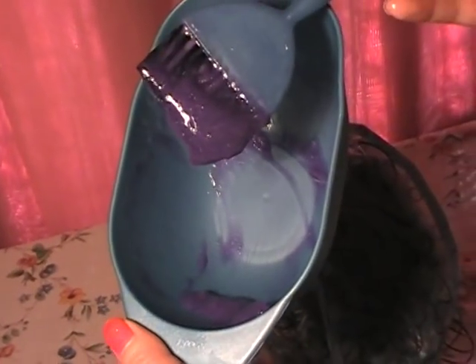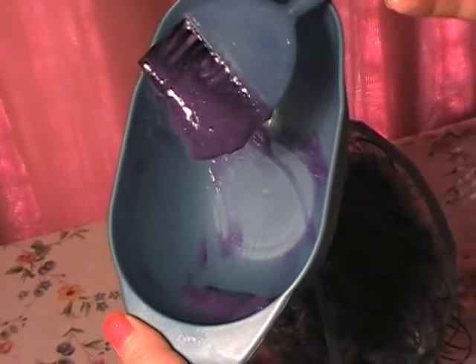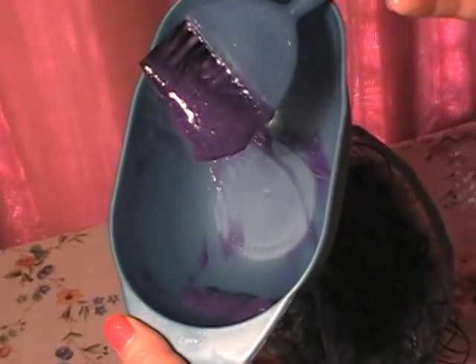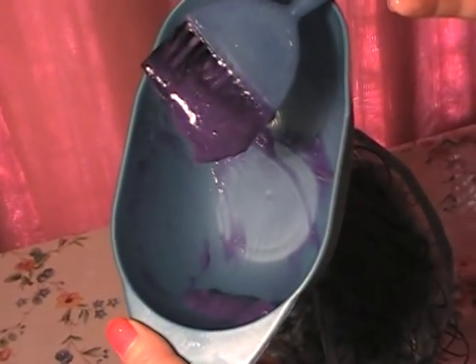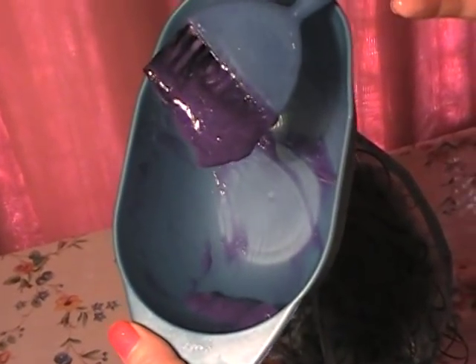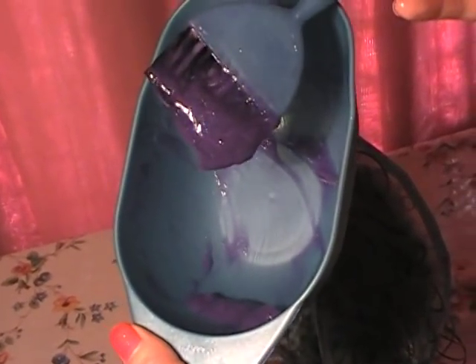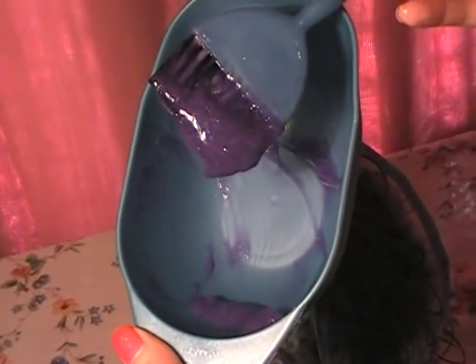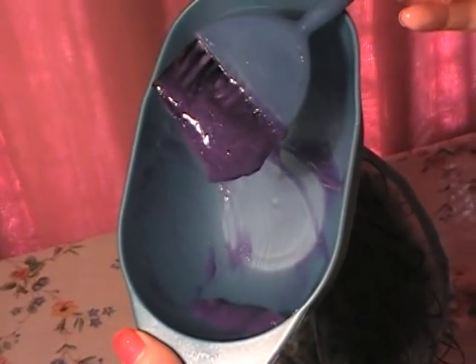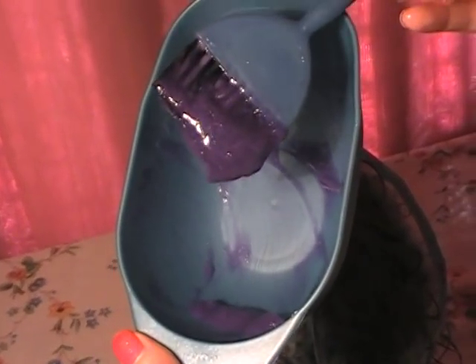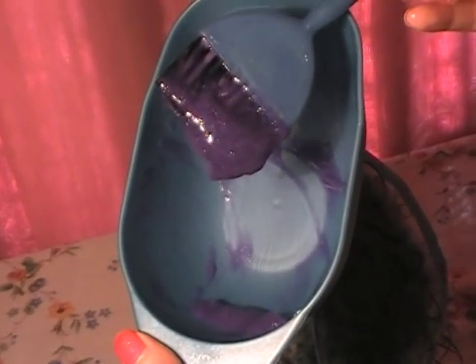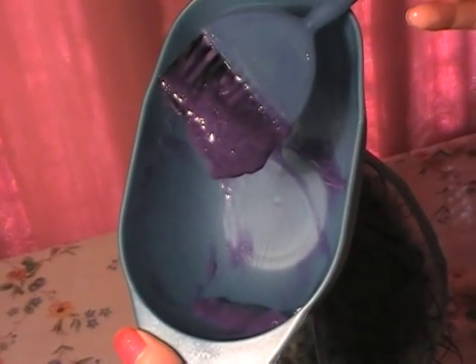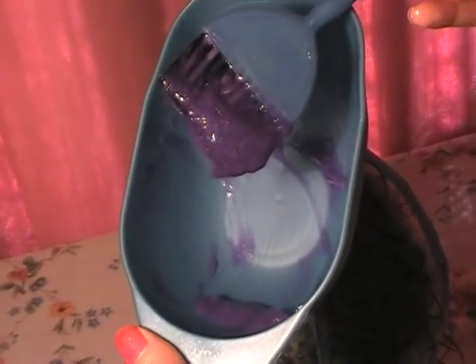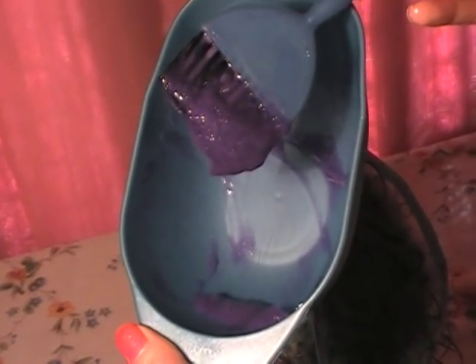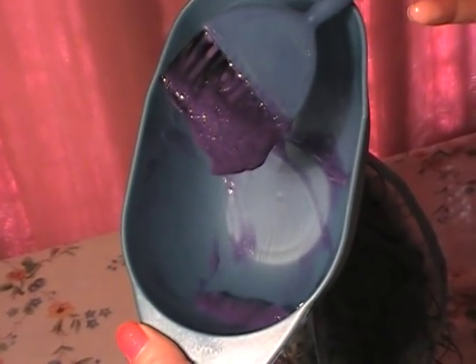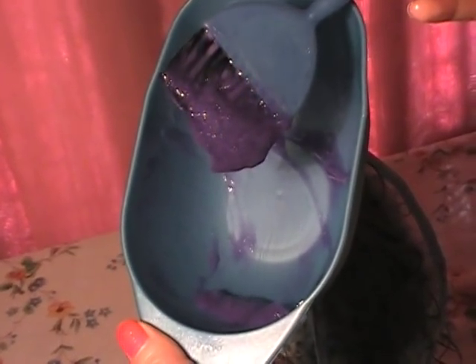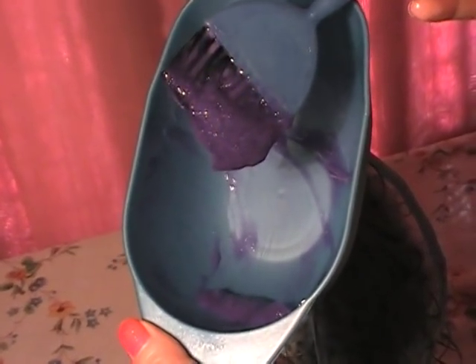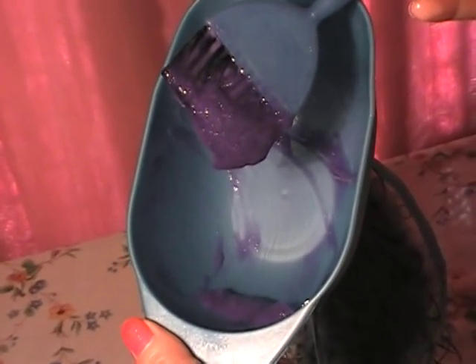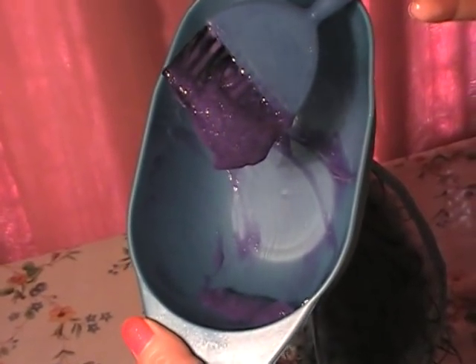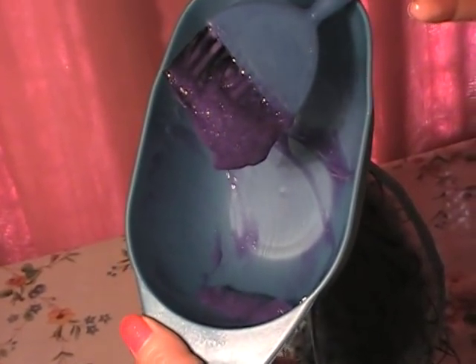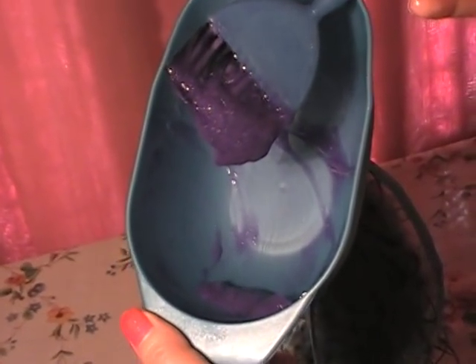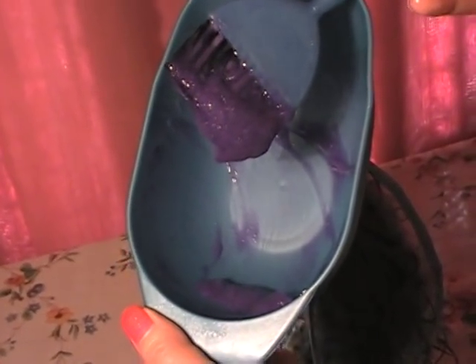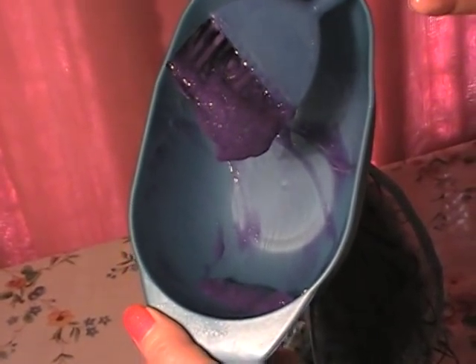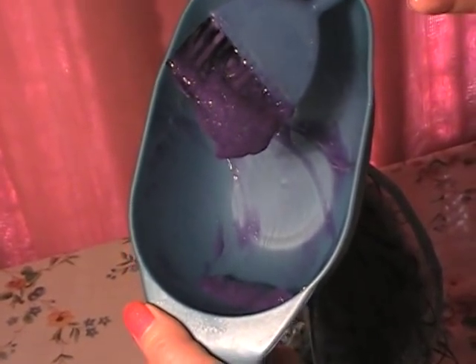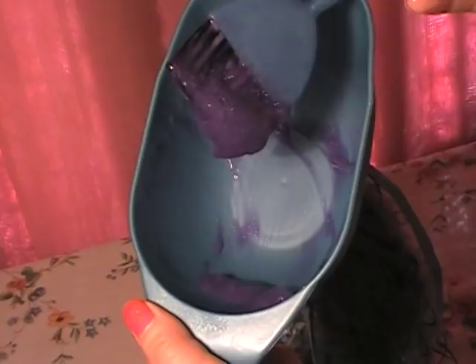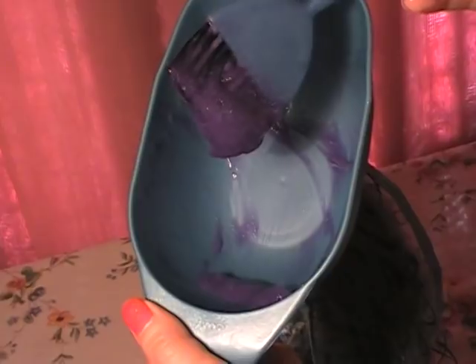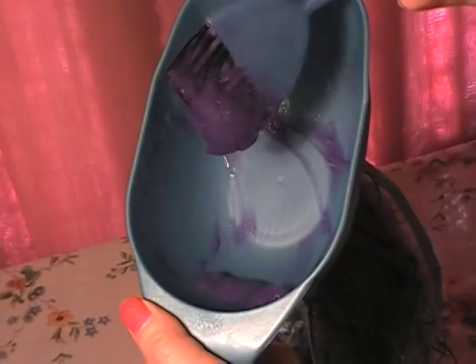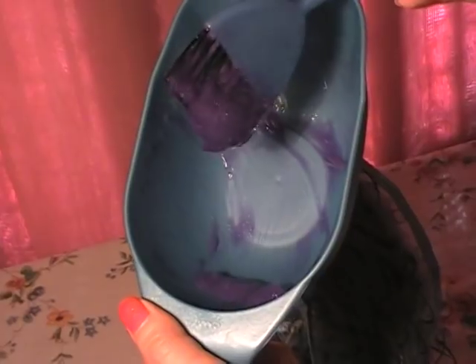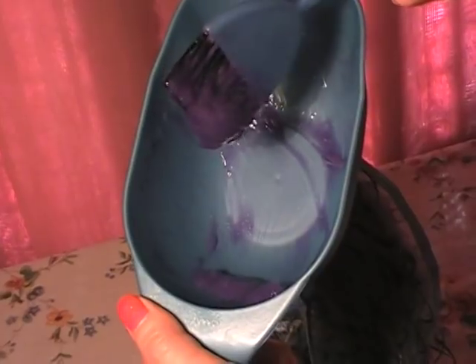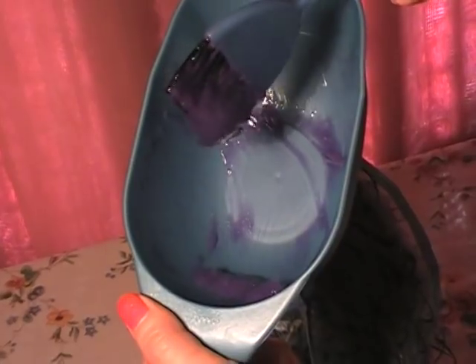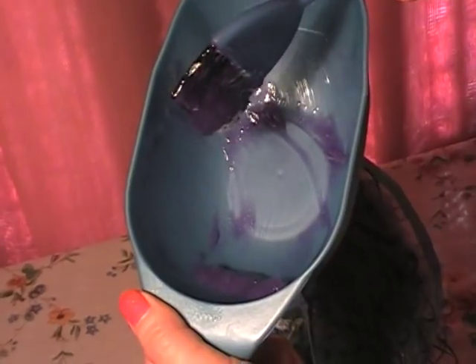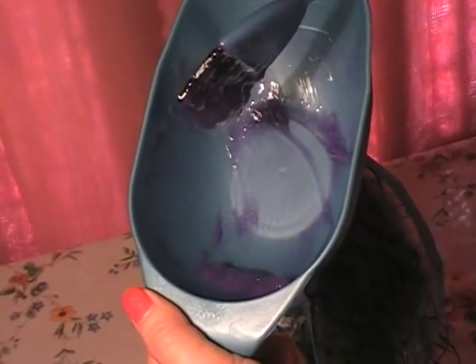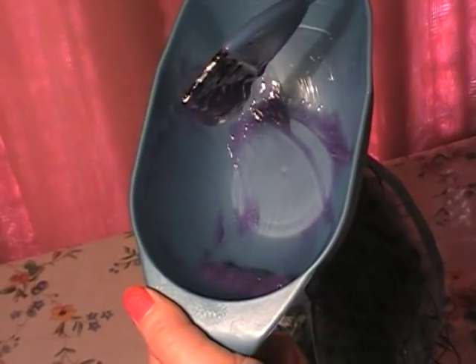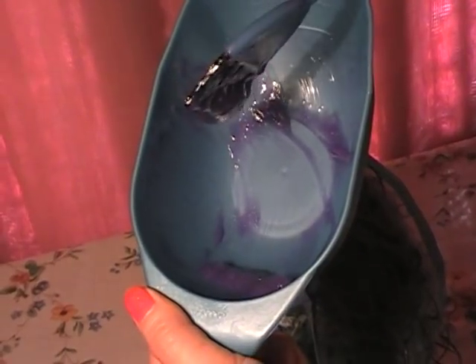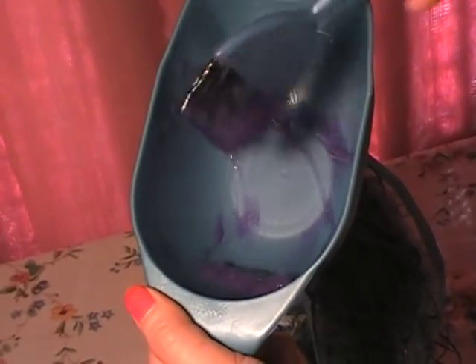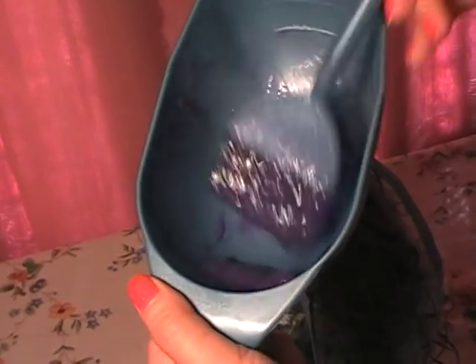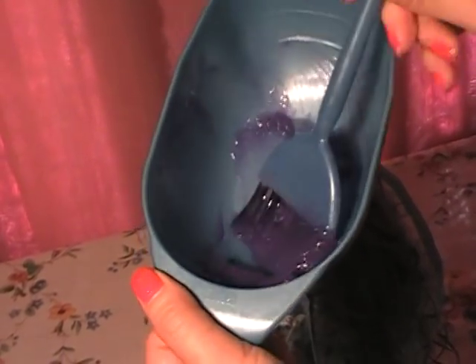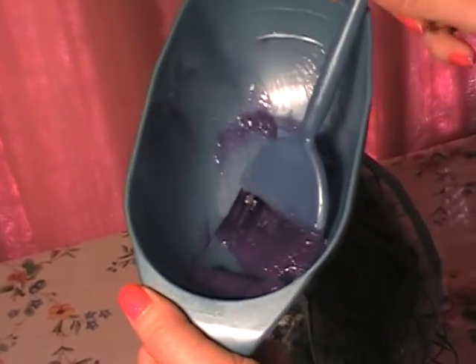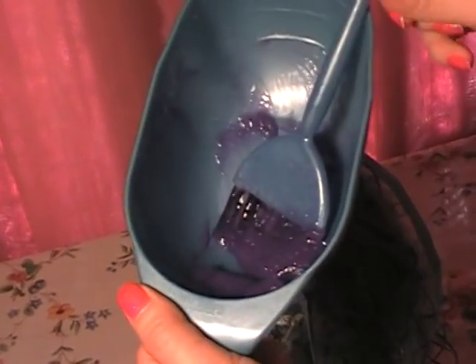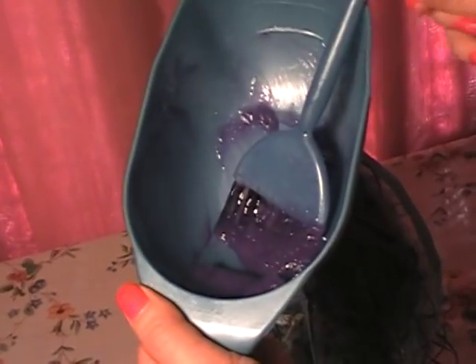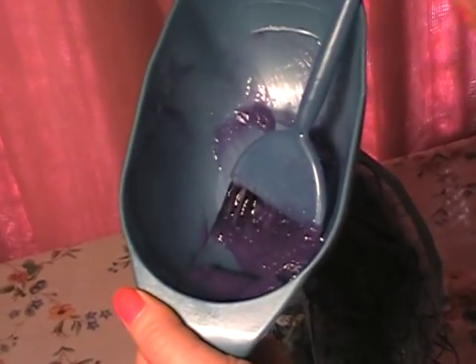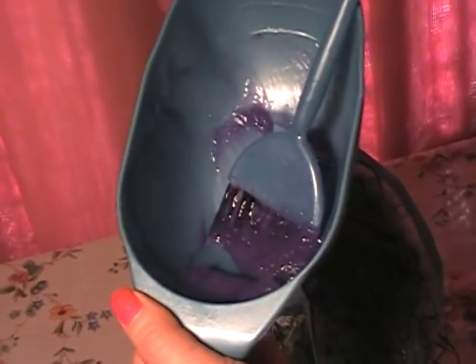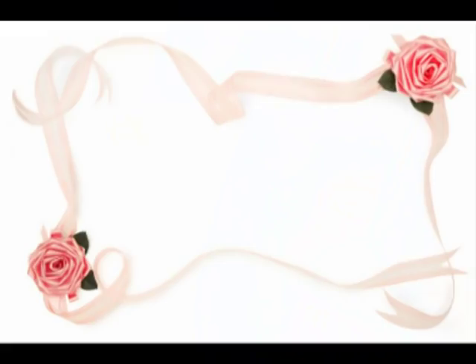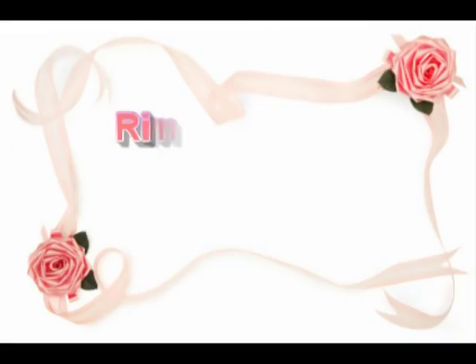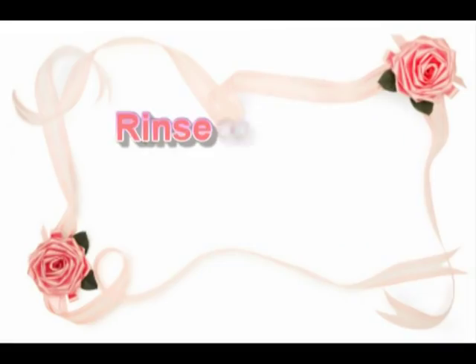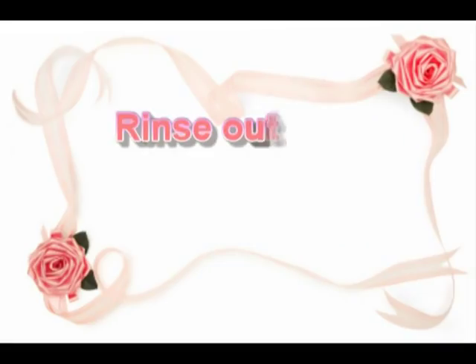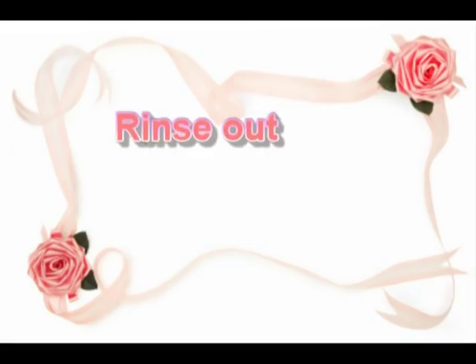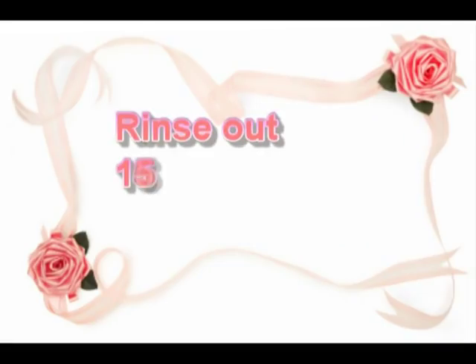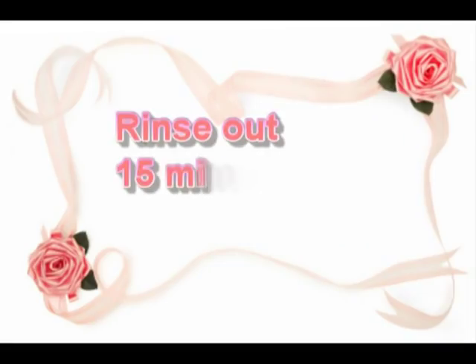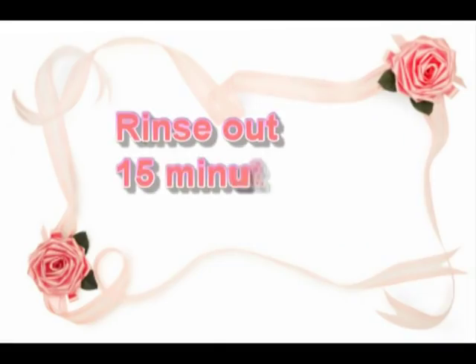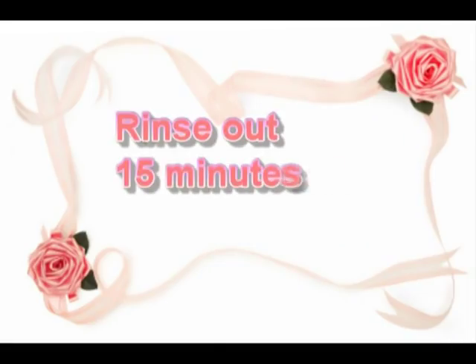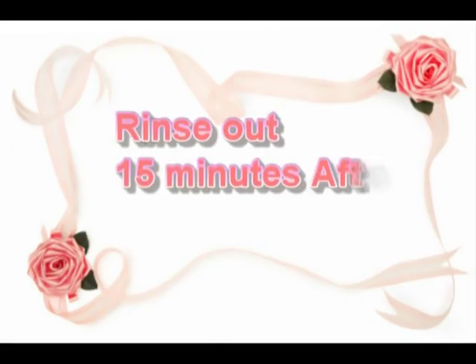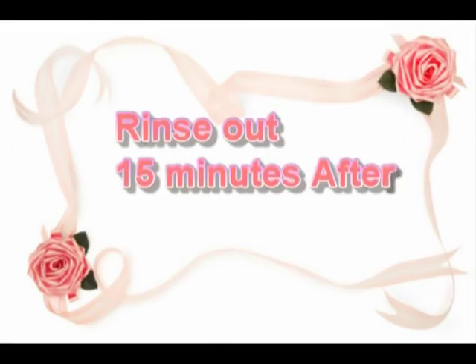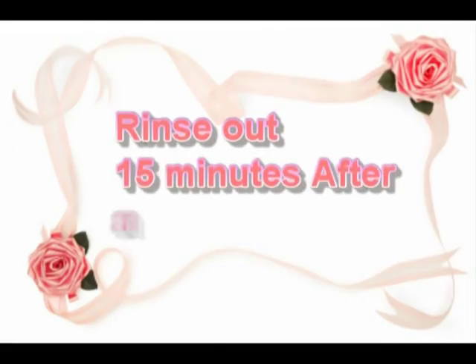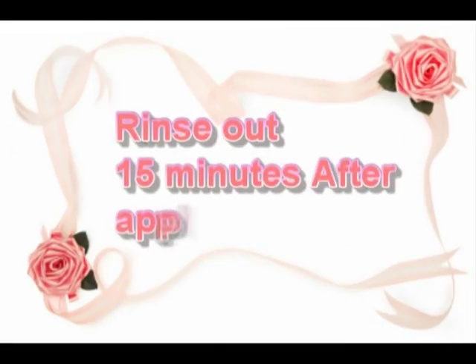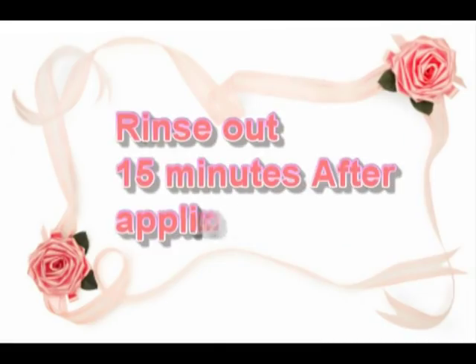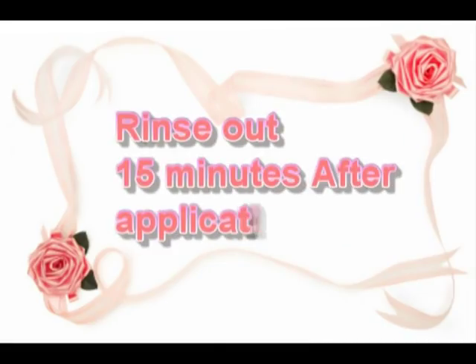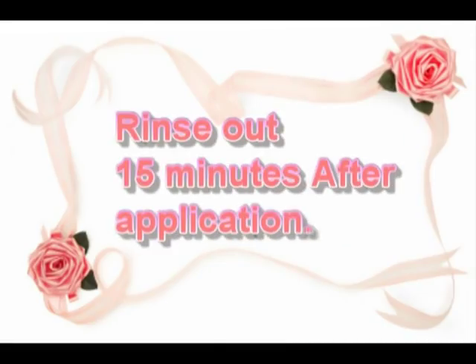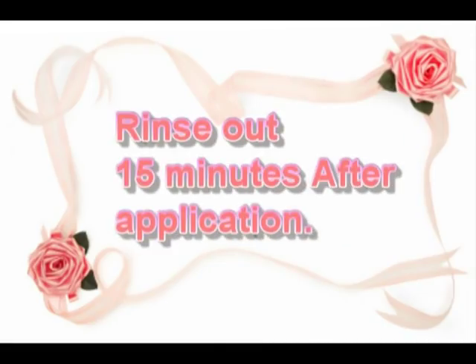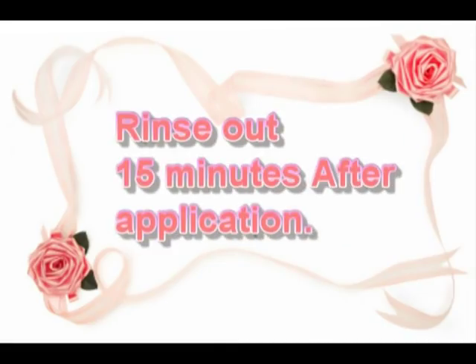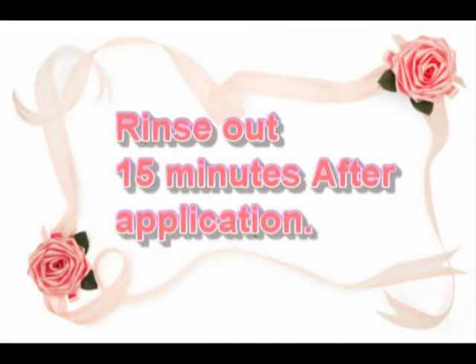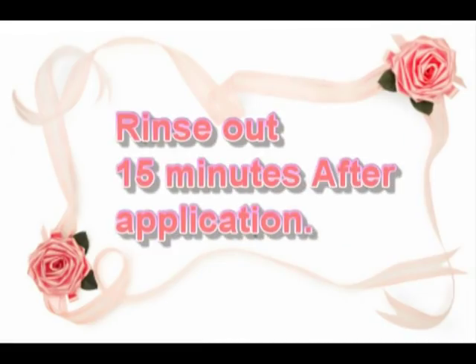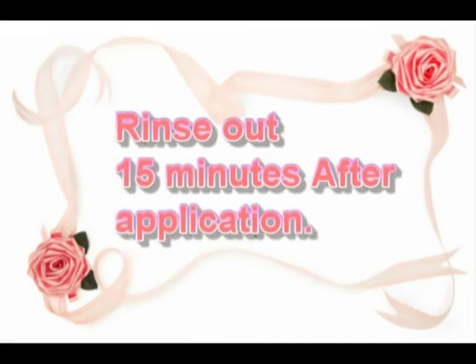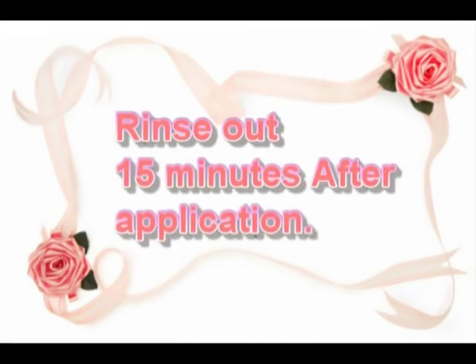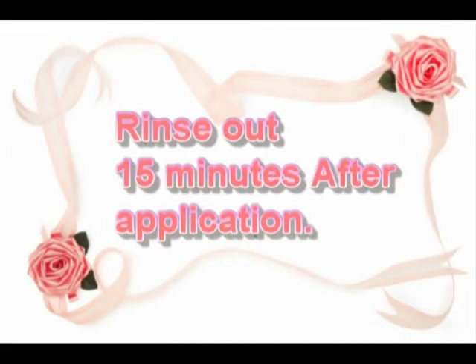I just wanted to show you that the toner does become purple toned, so don't worry if you see that at all.